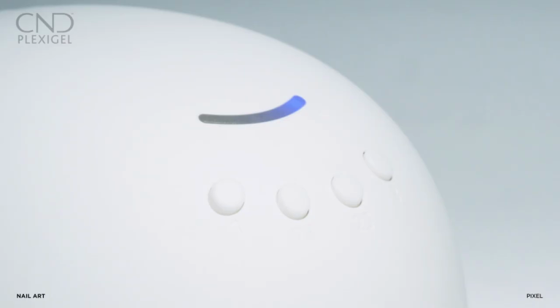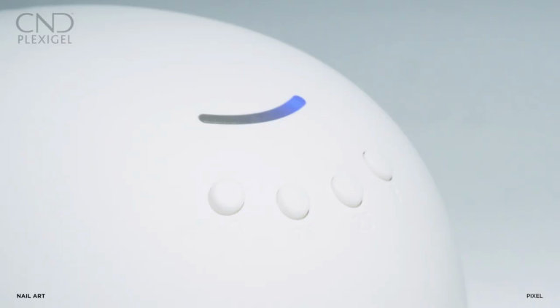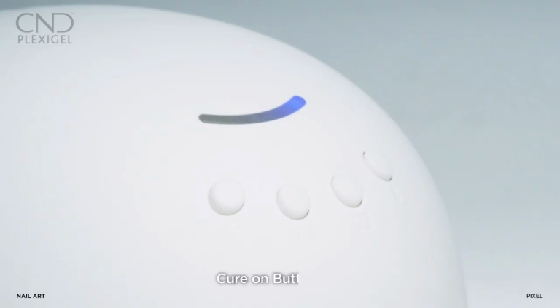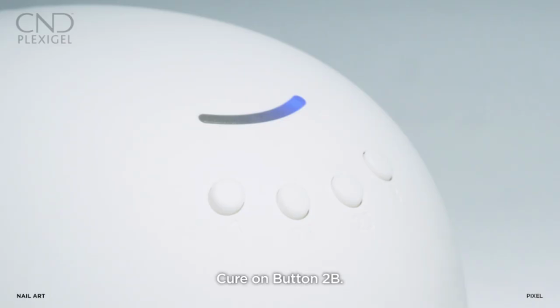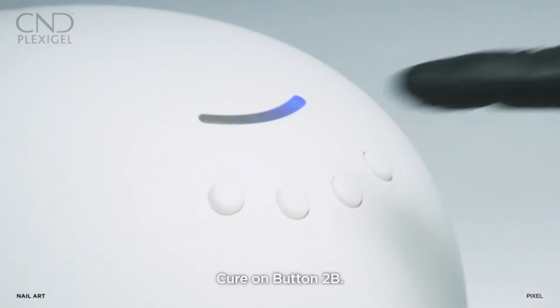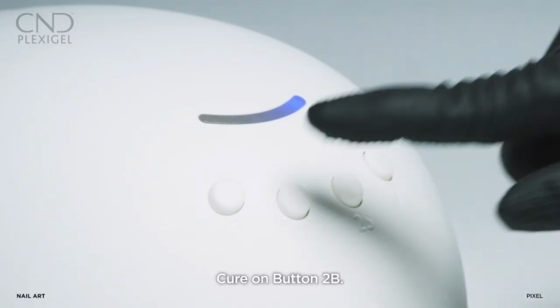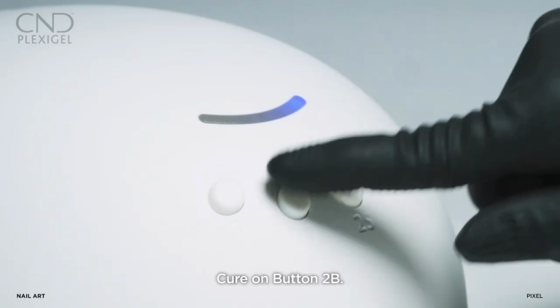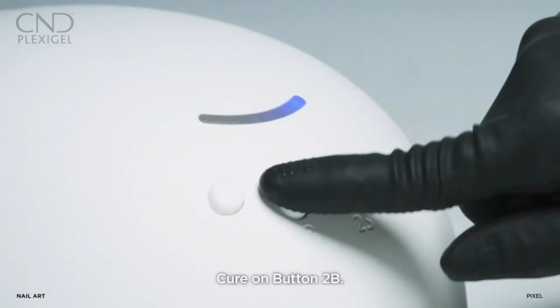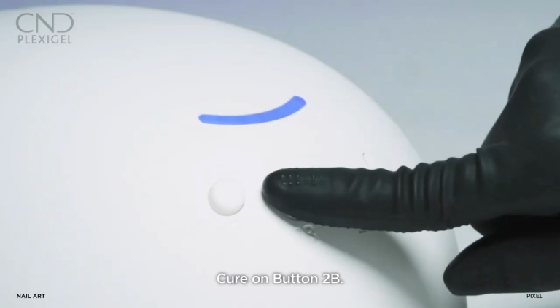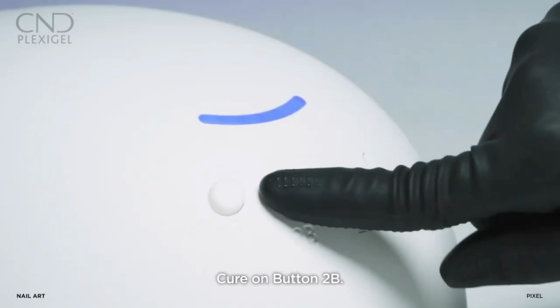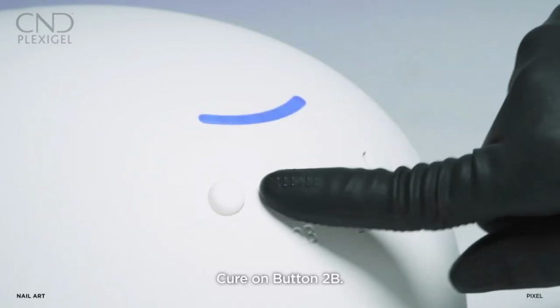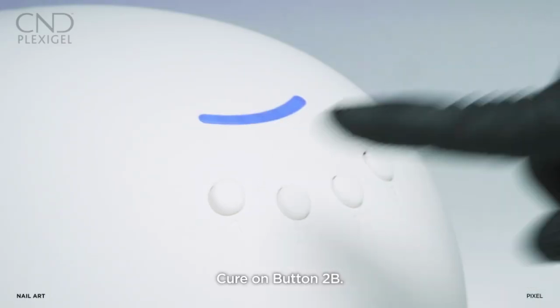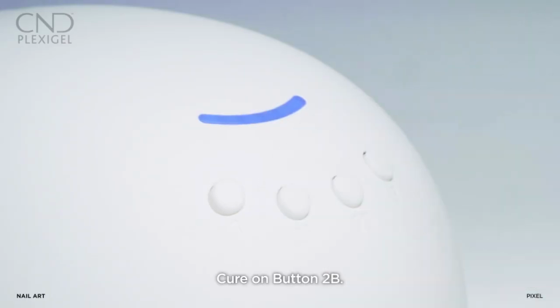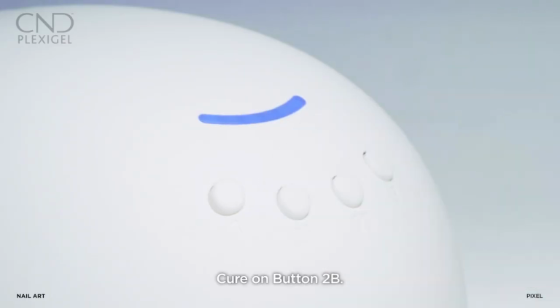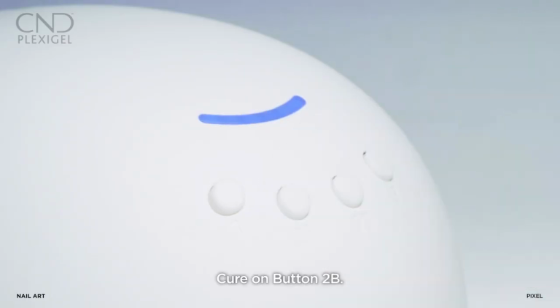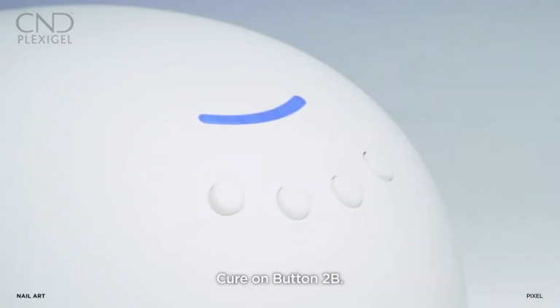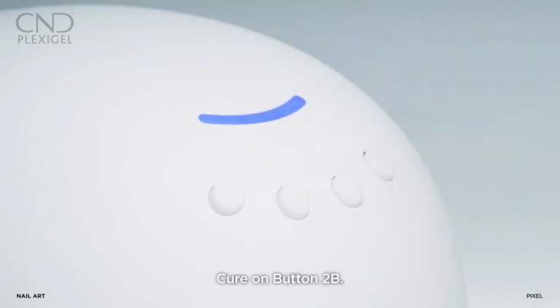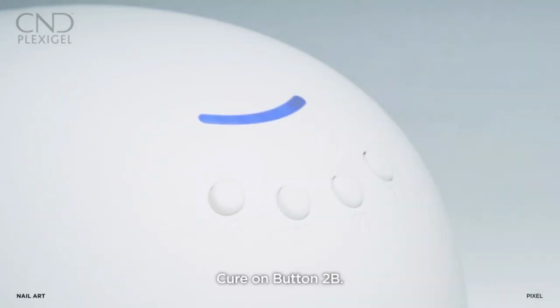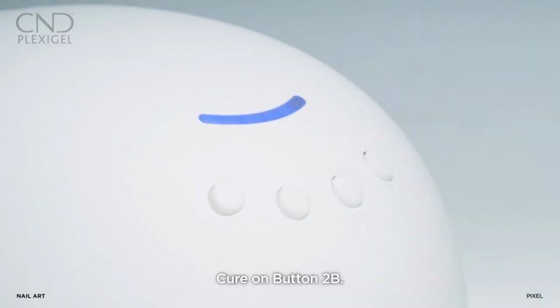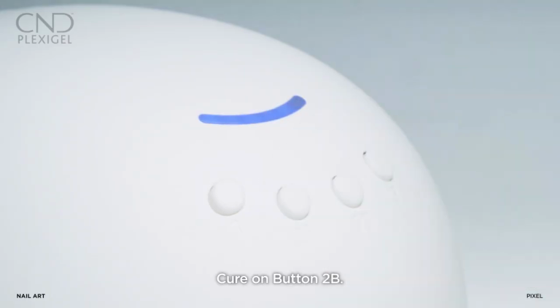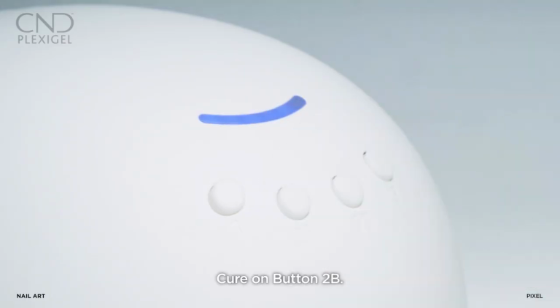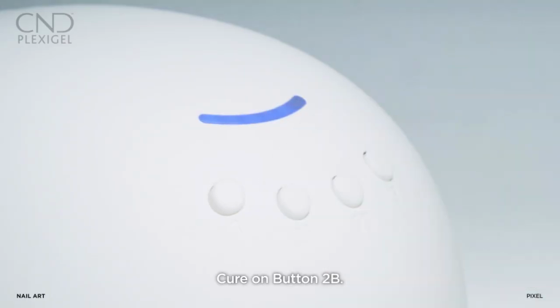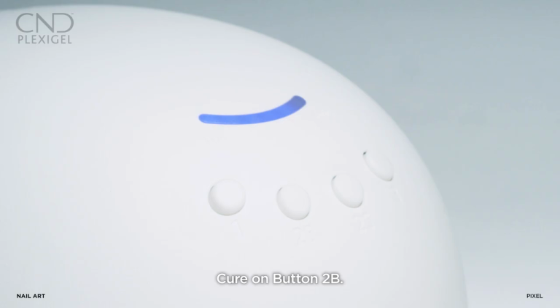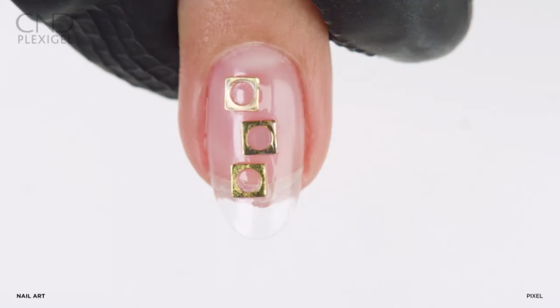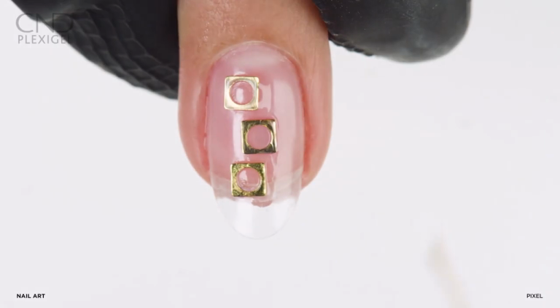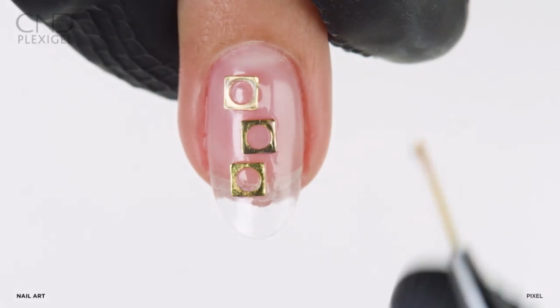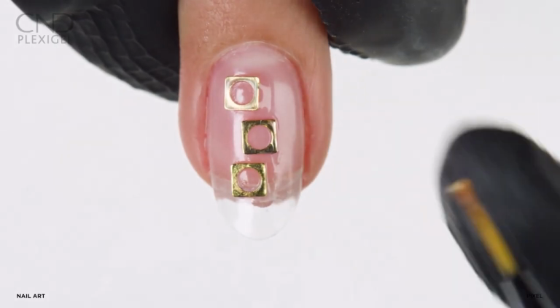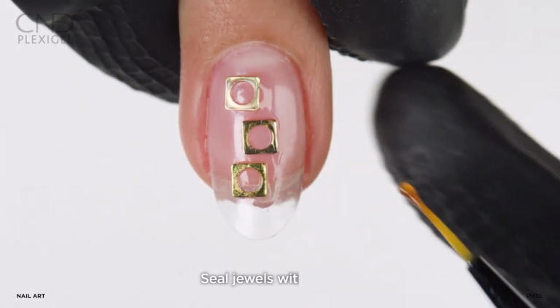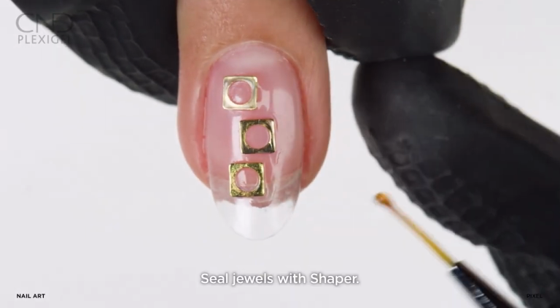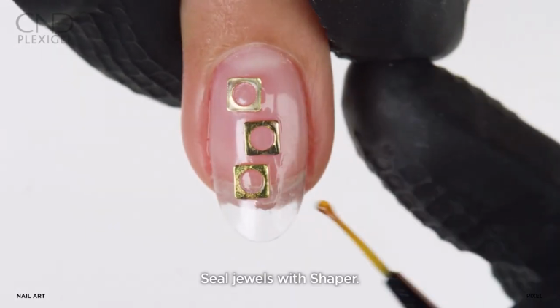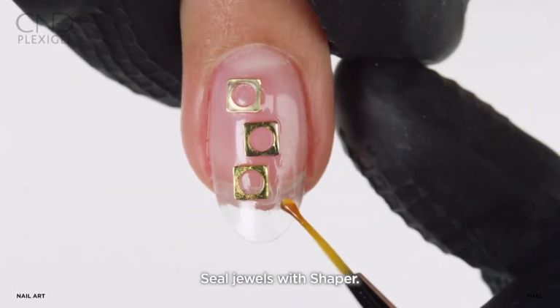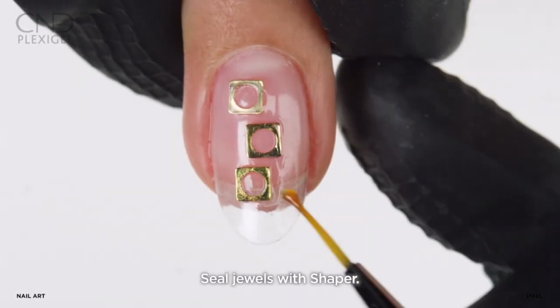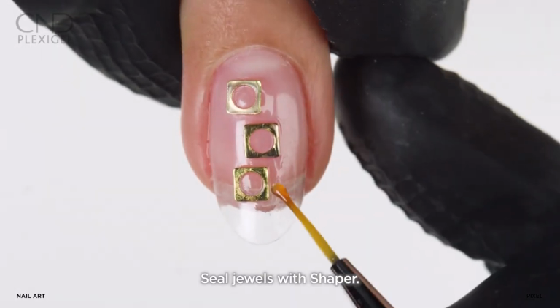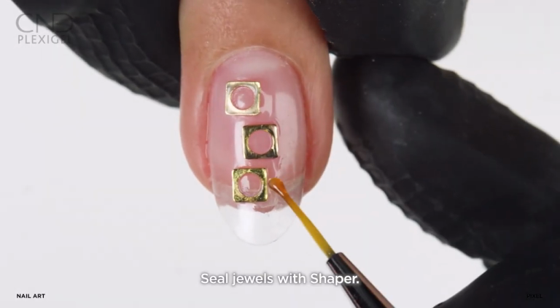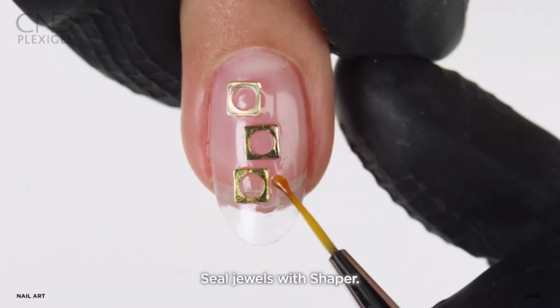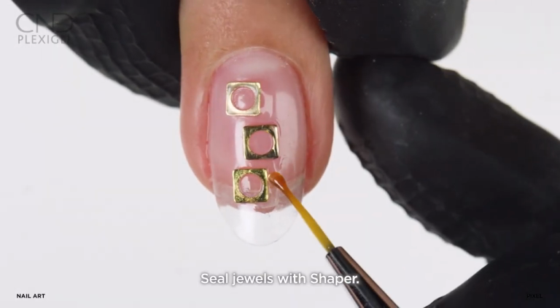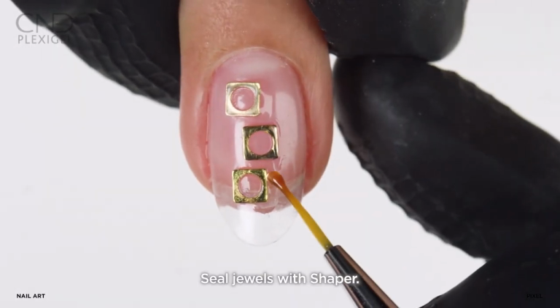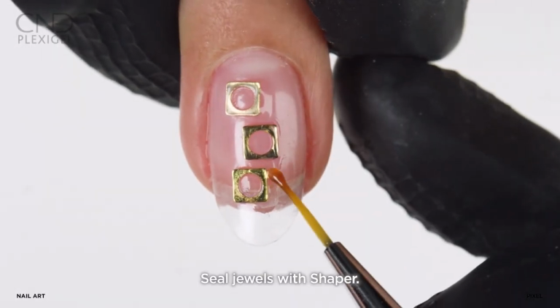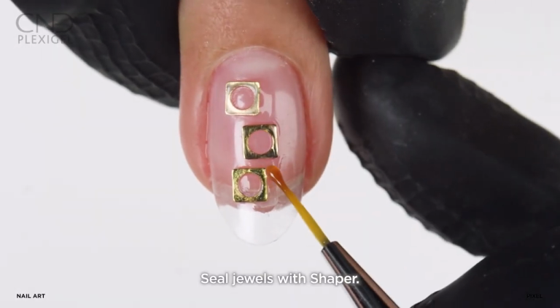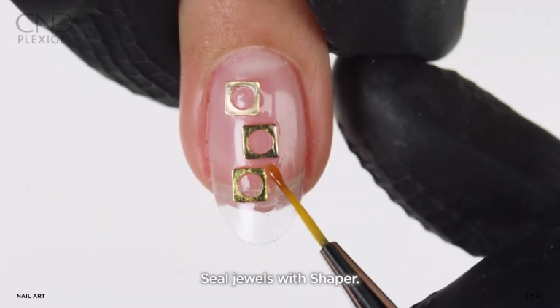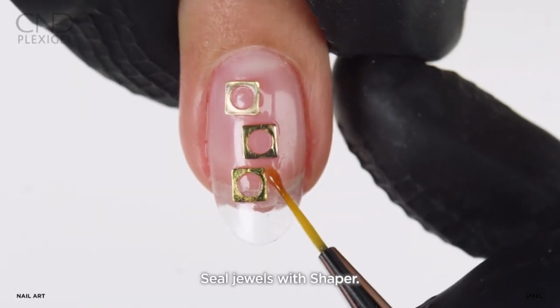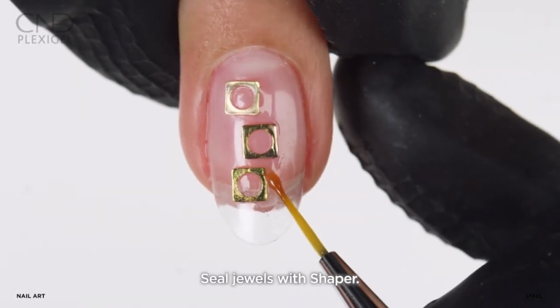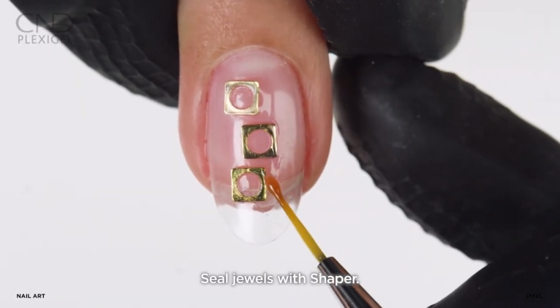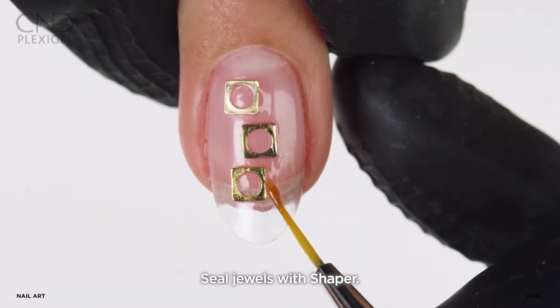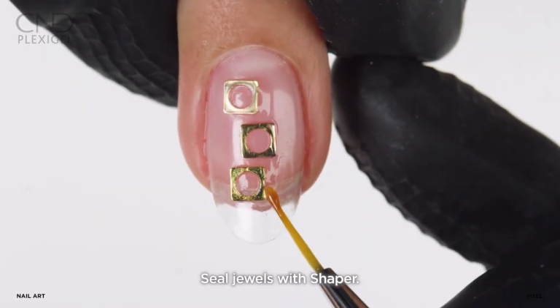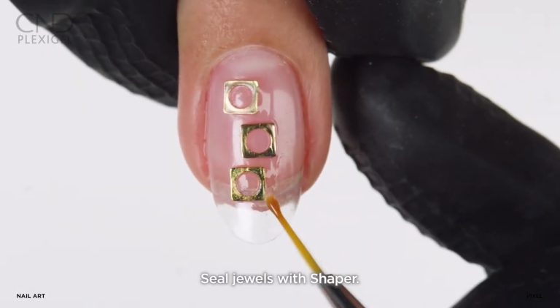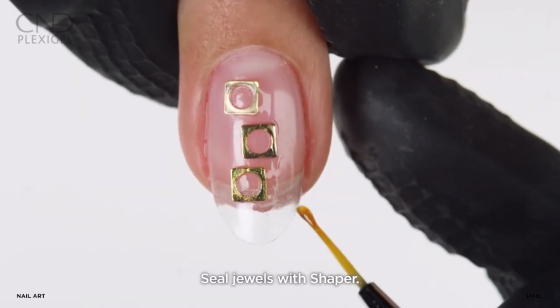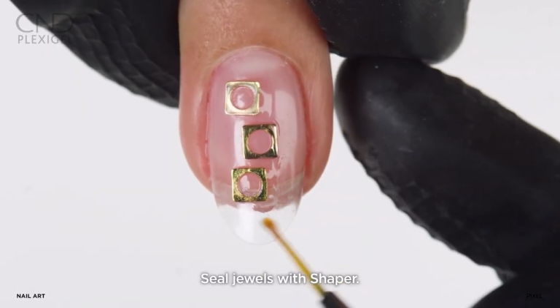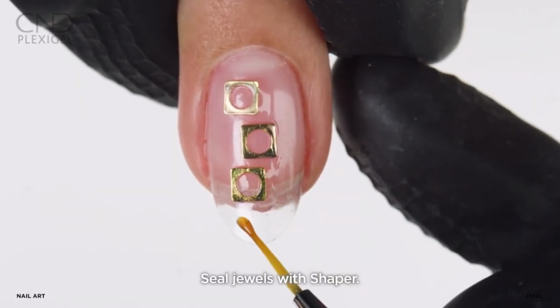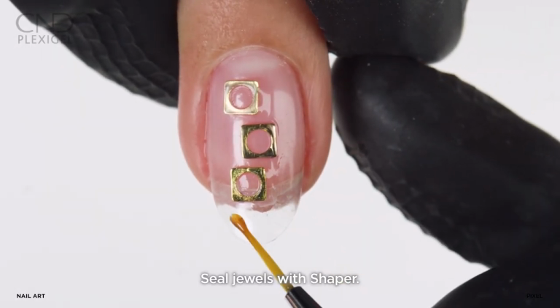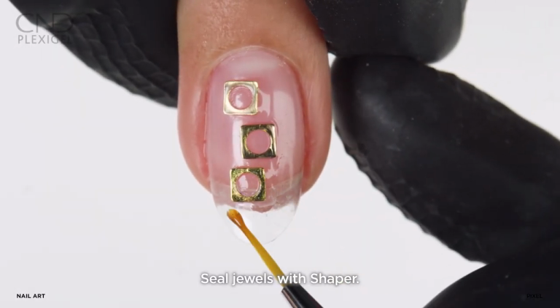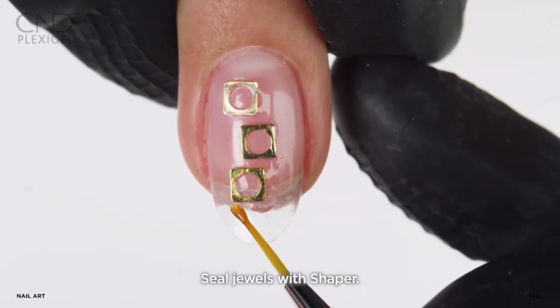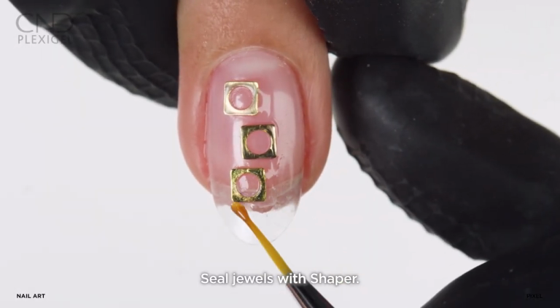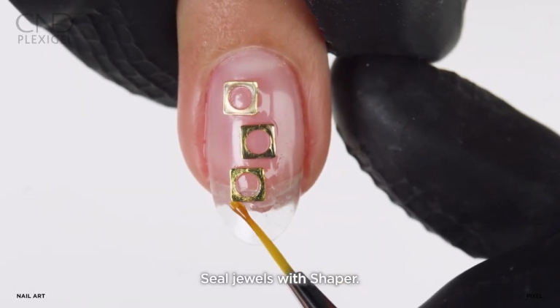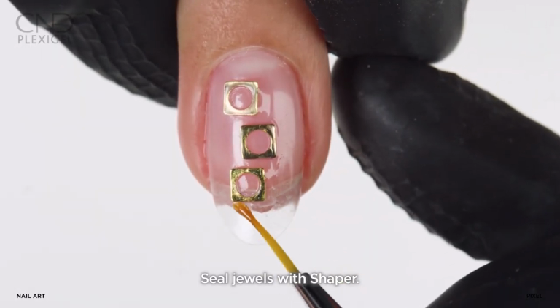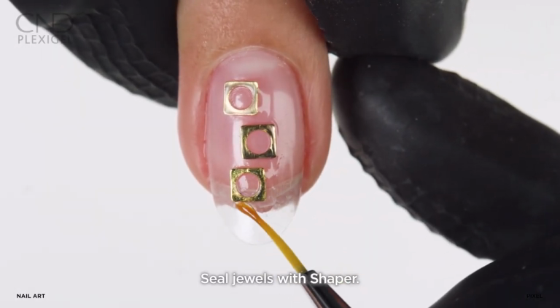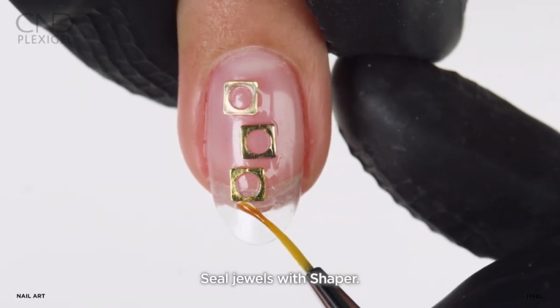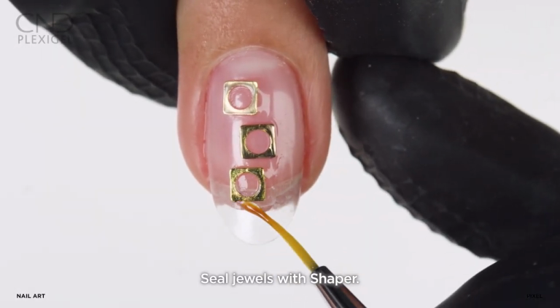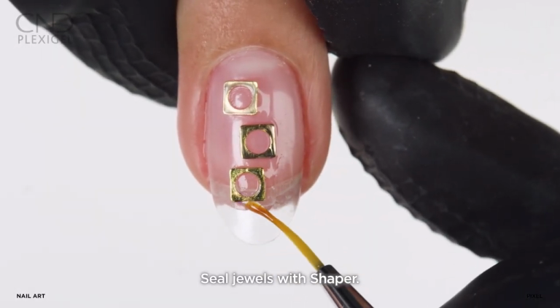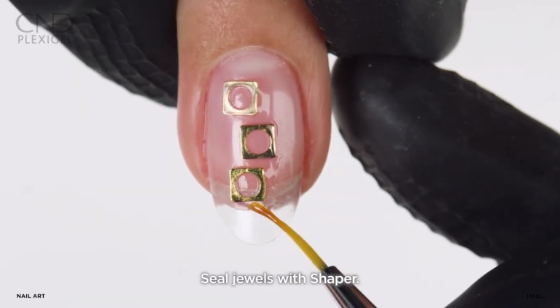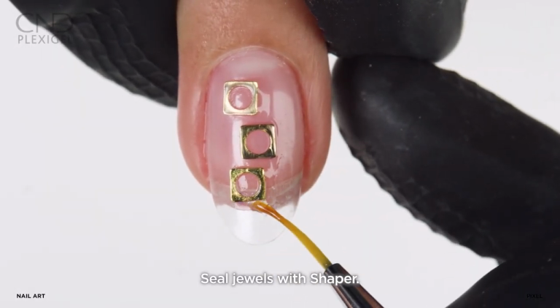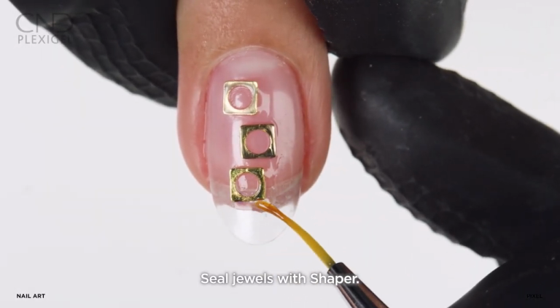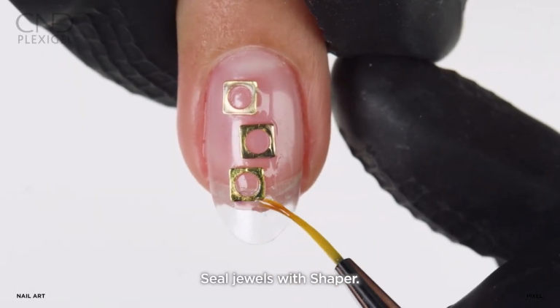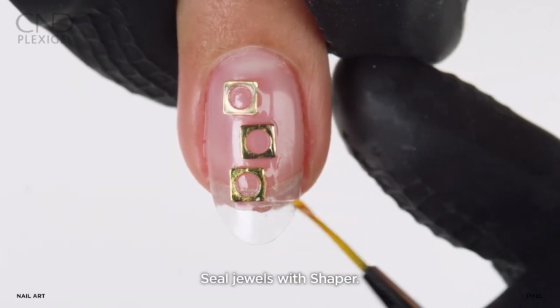Fully cure on button 2B. Rim the squares using a detailed brush or shaper and then cure.